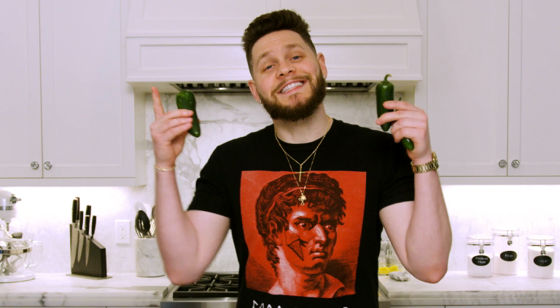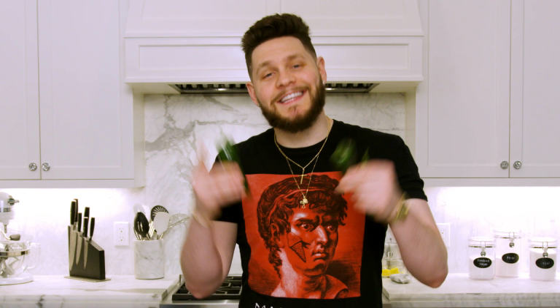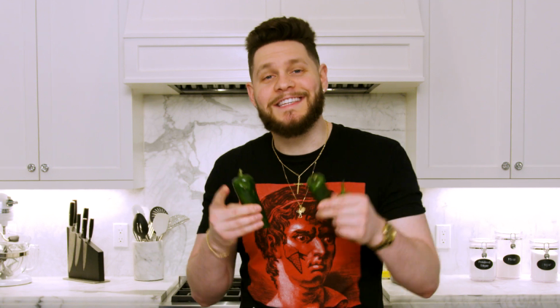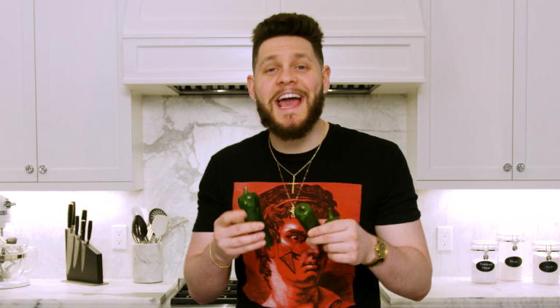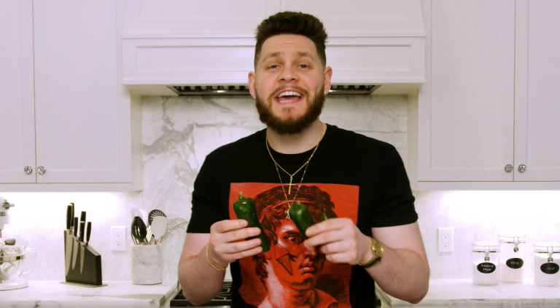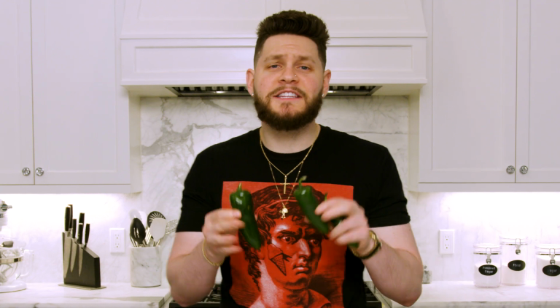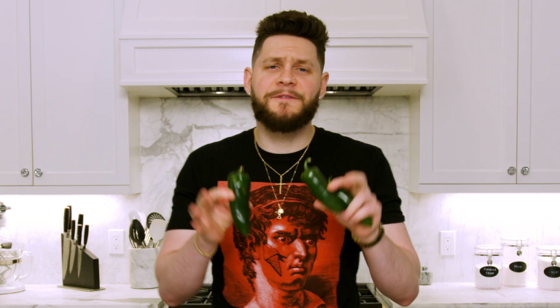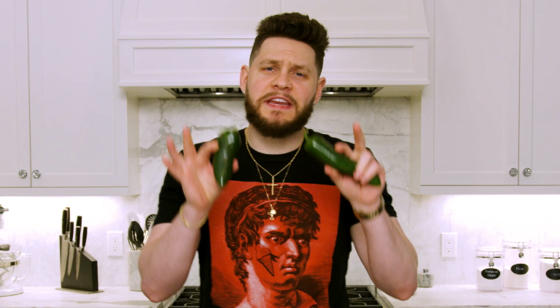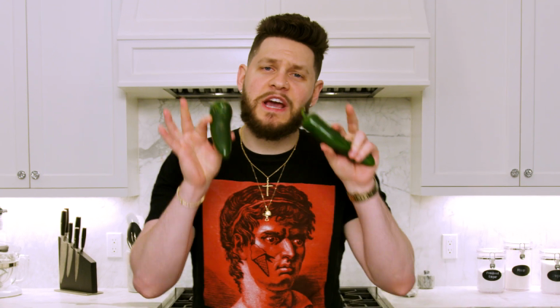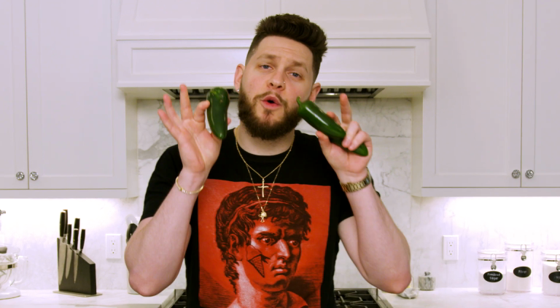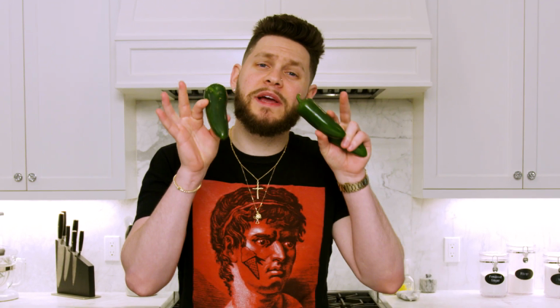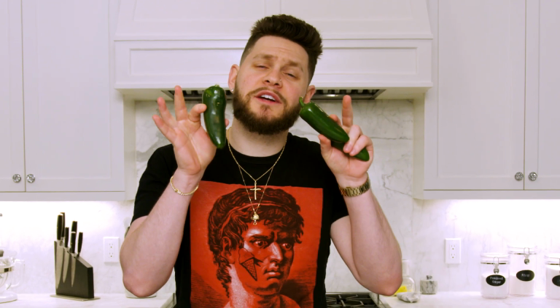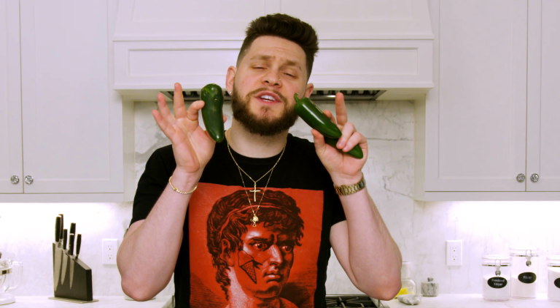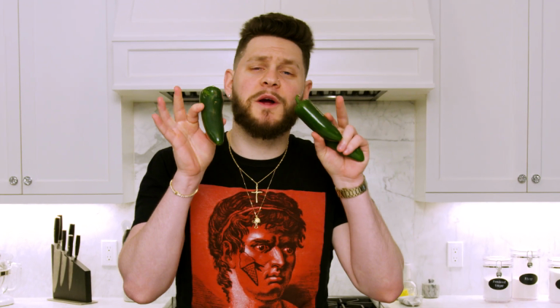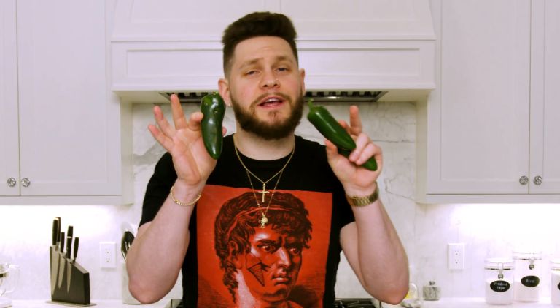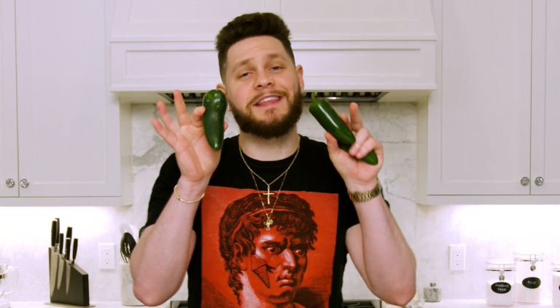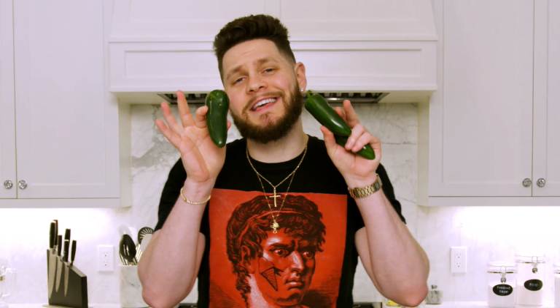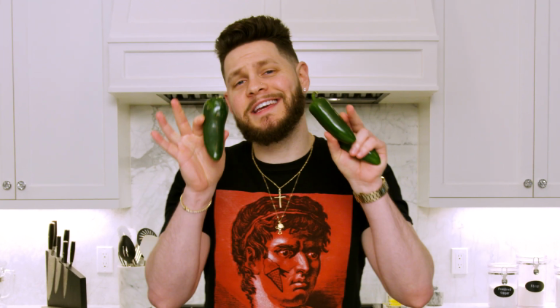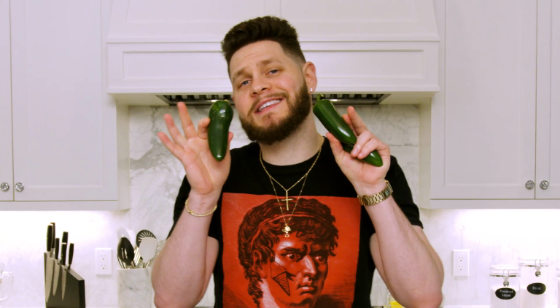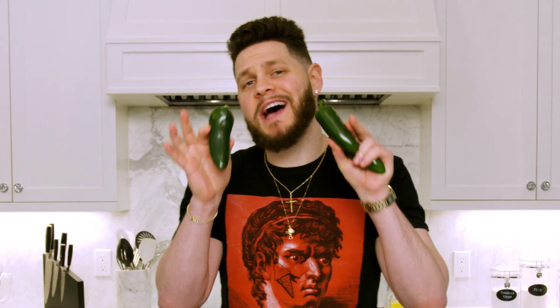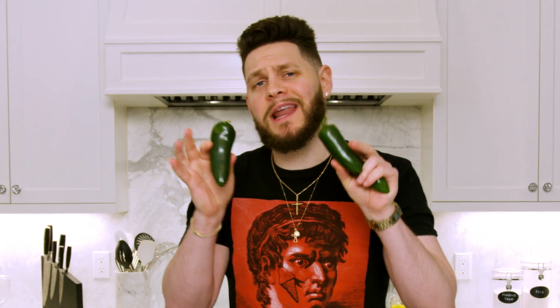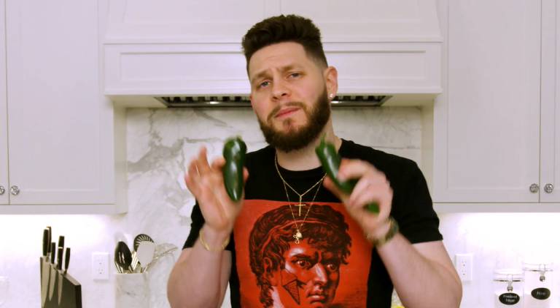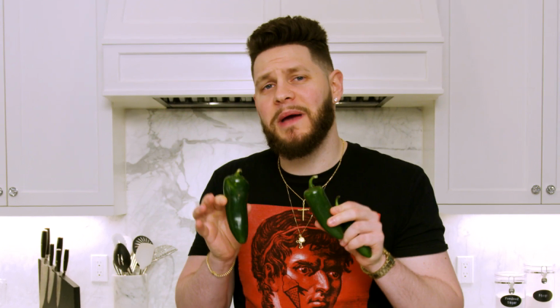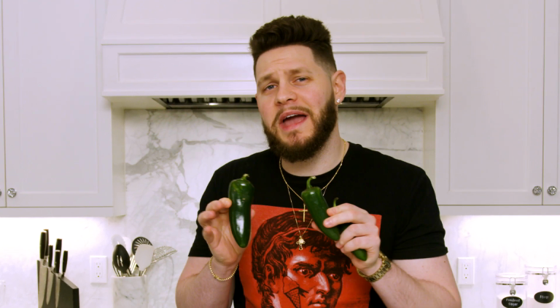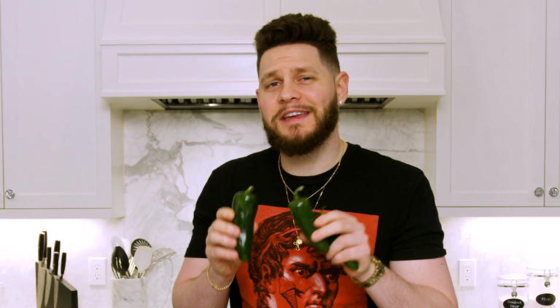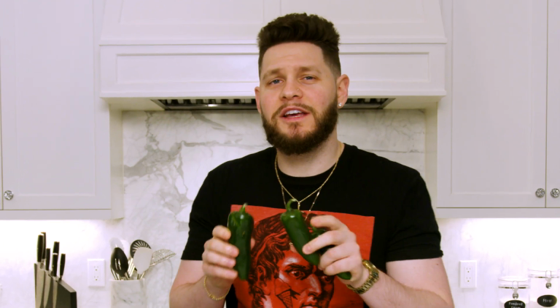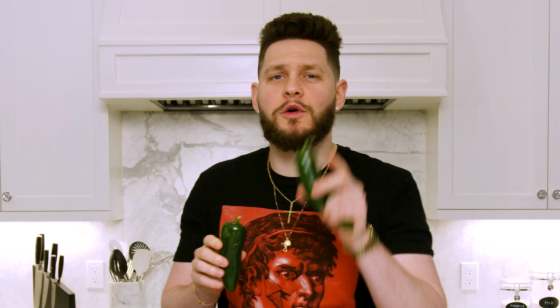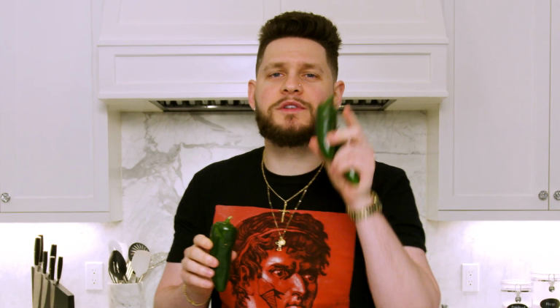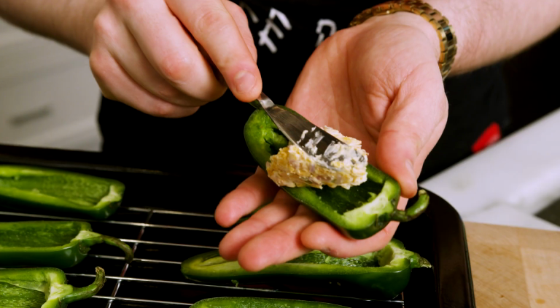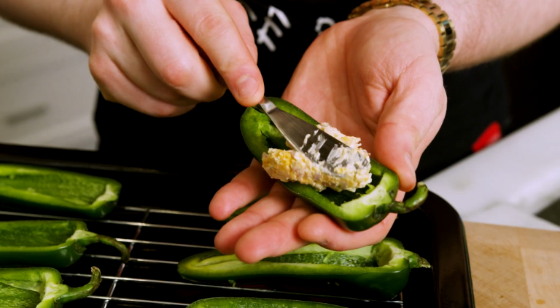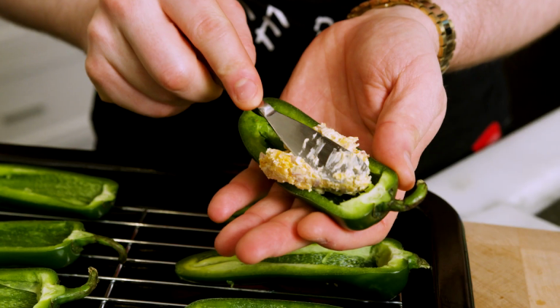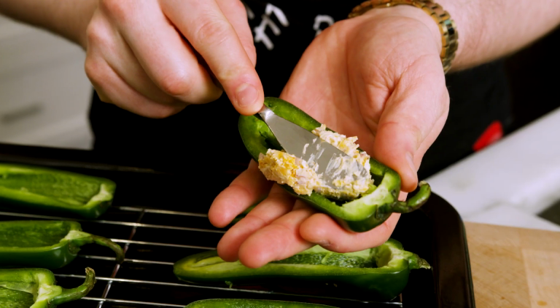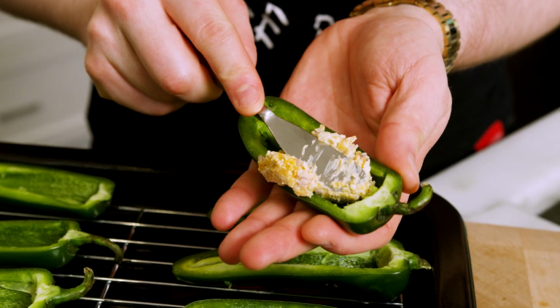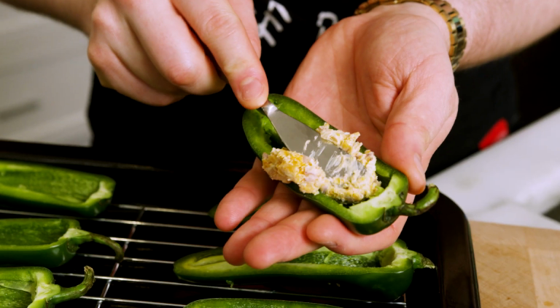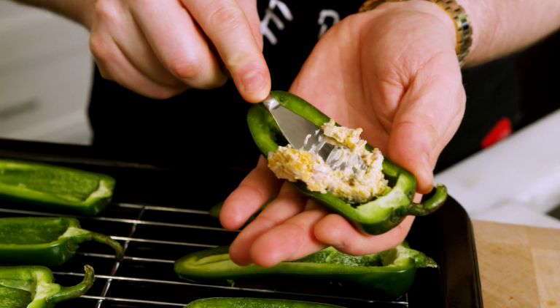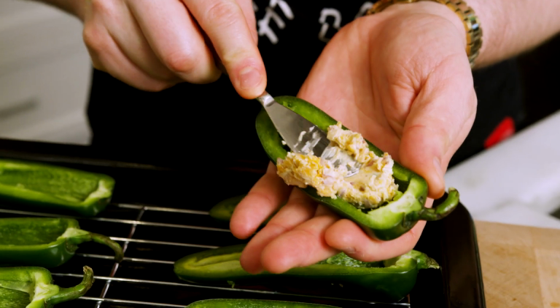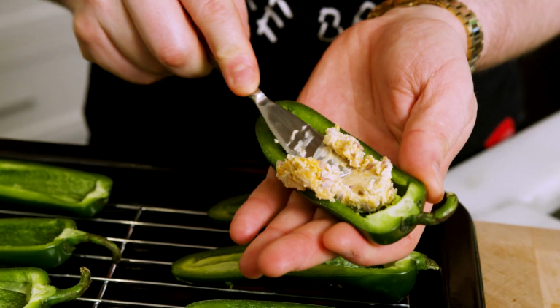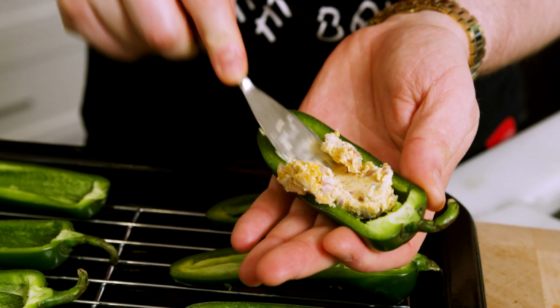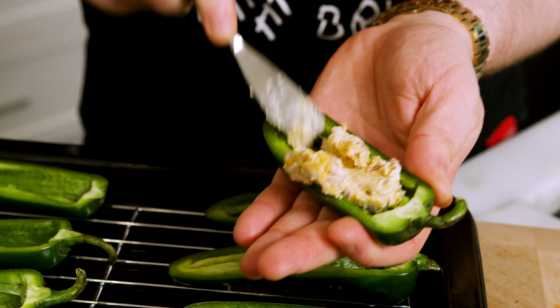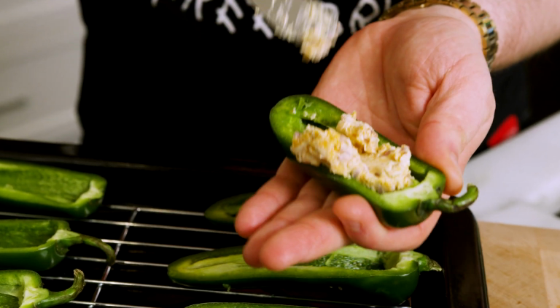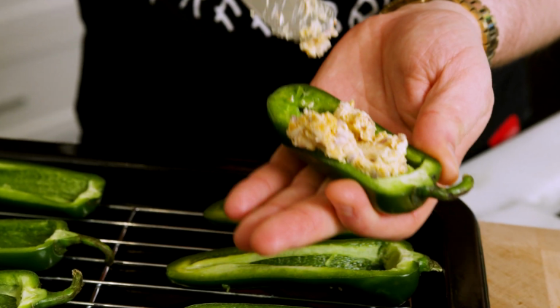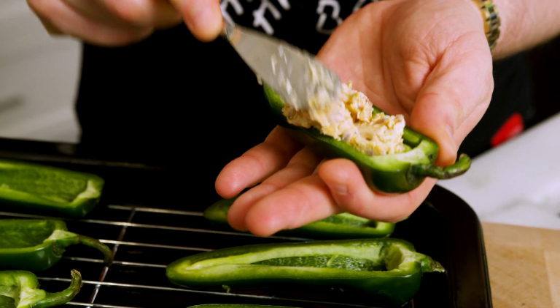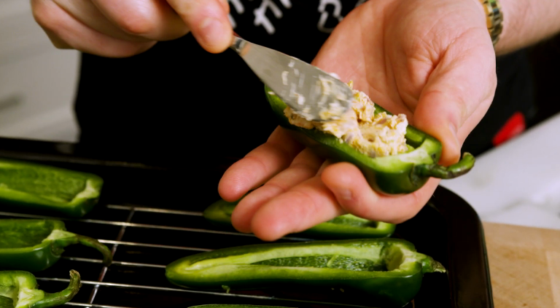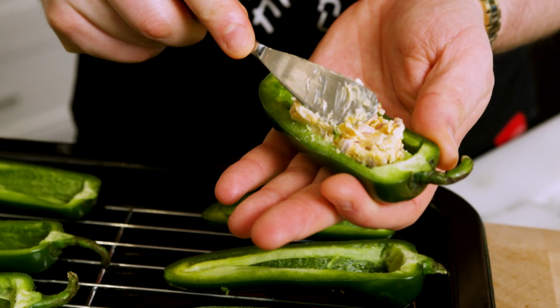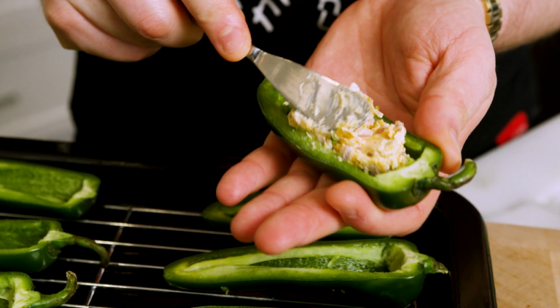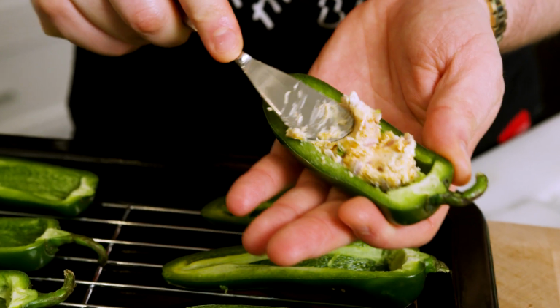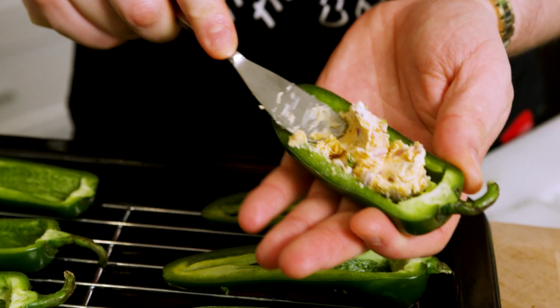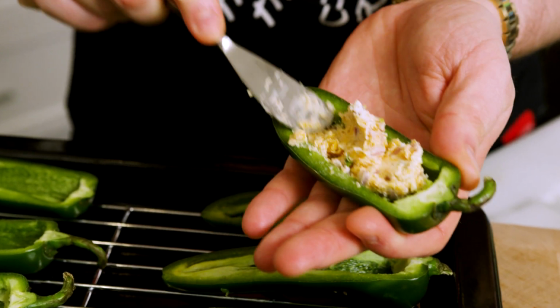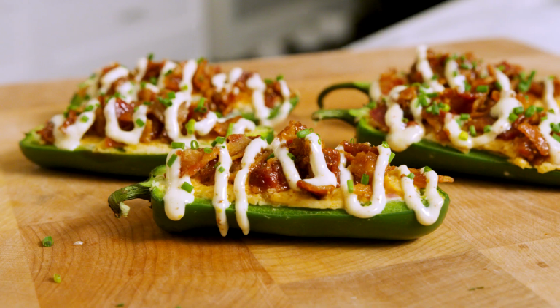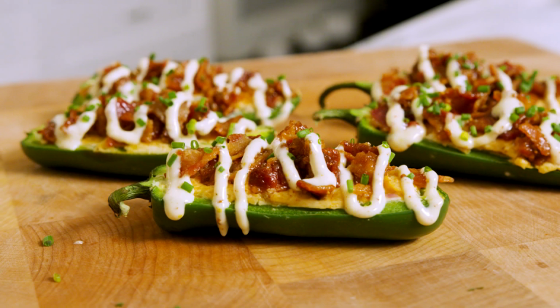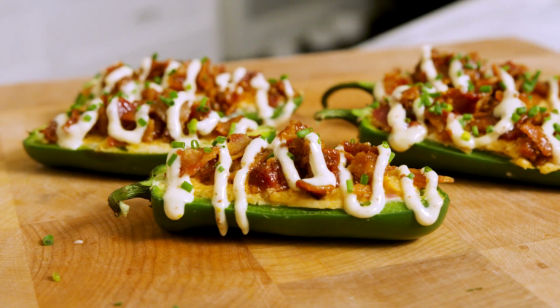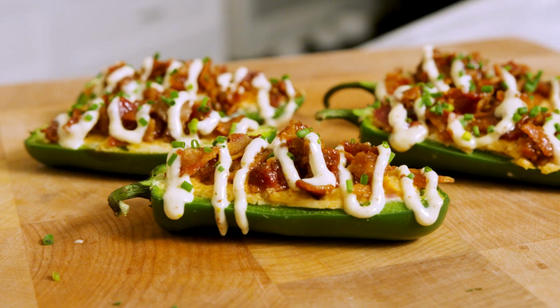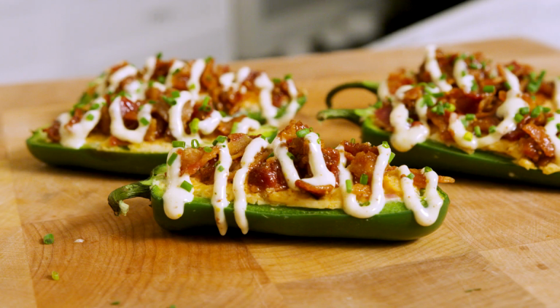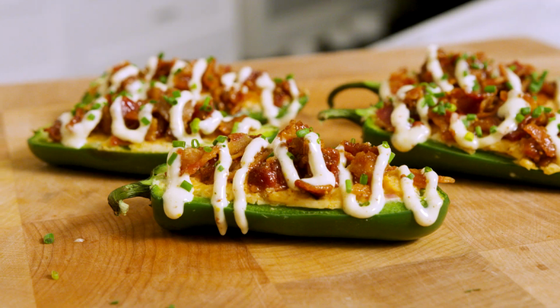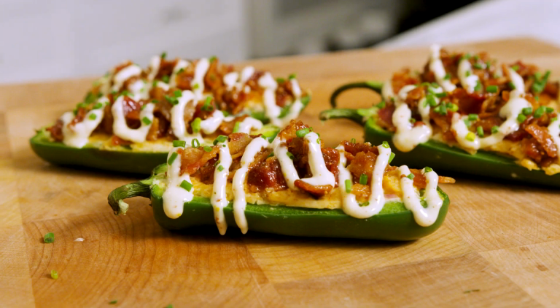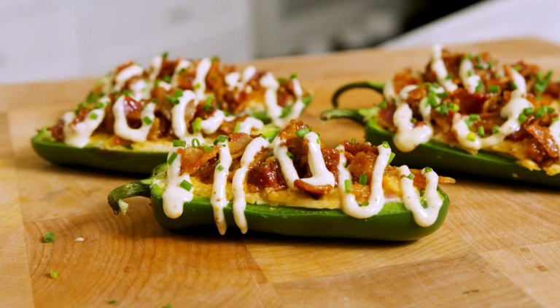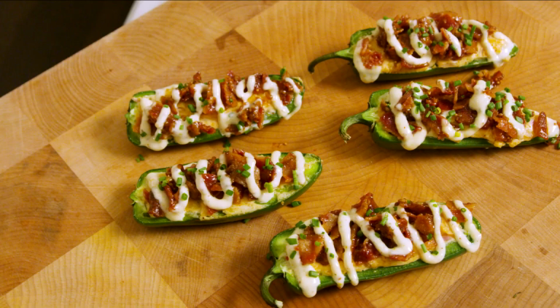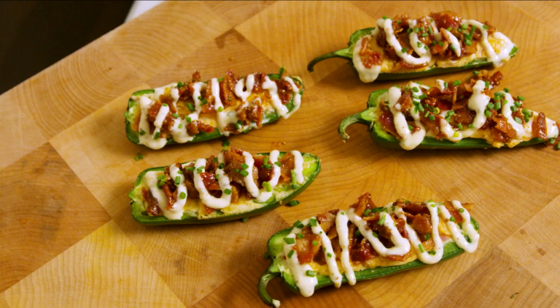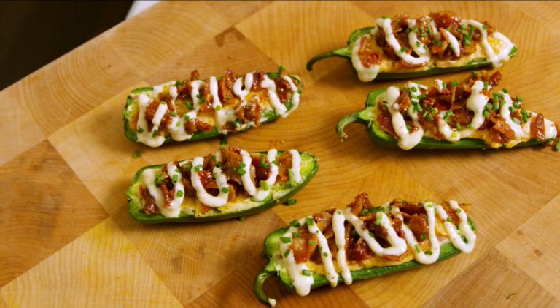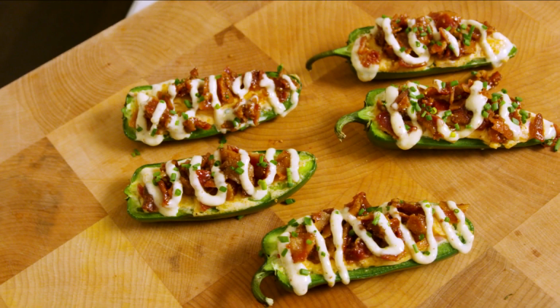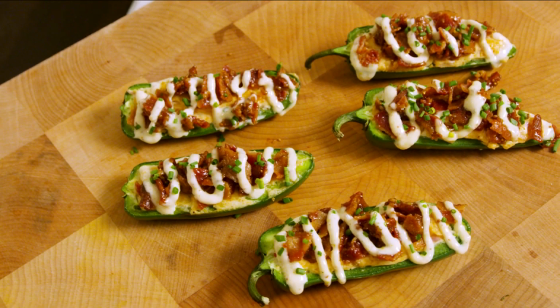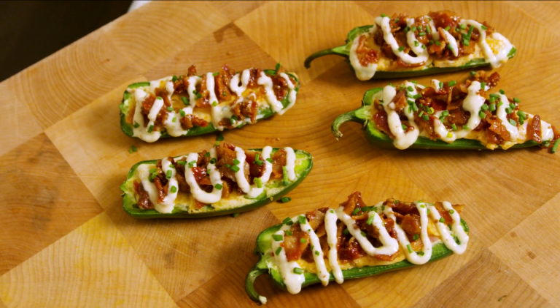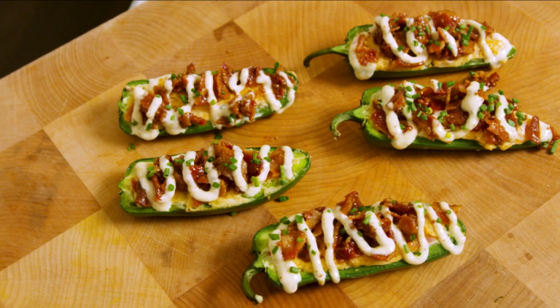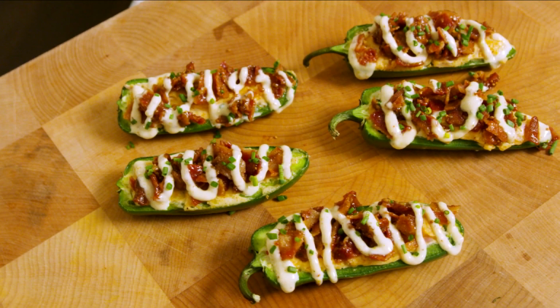In today's video, we are turning these jalapeños into what might be the world's best jalapeño popper.